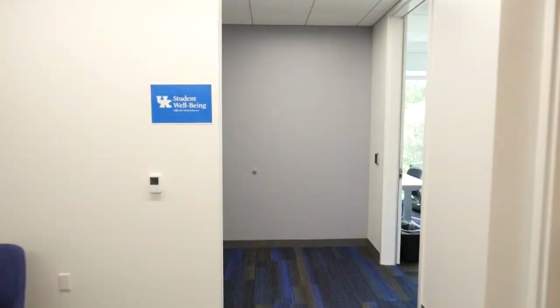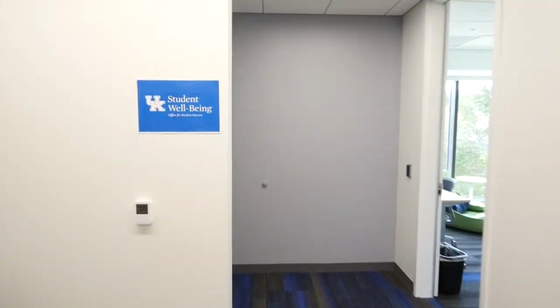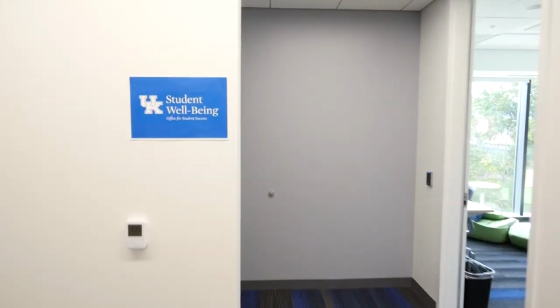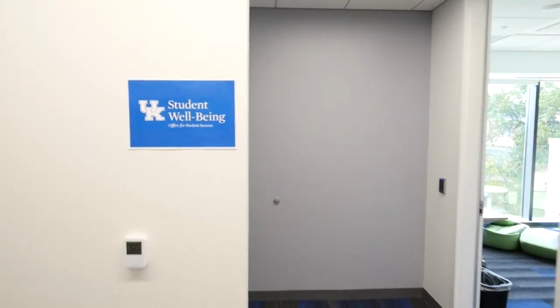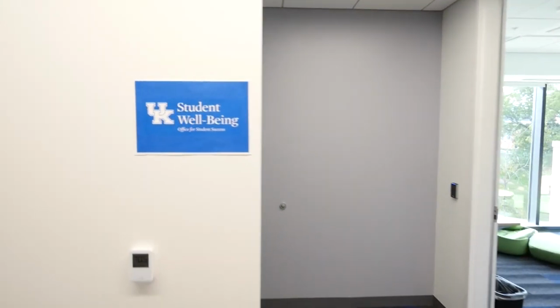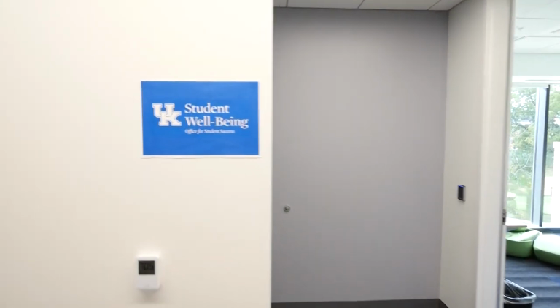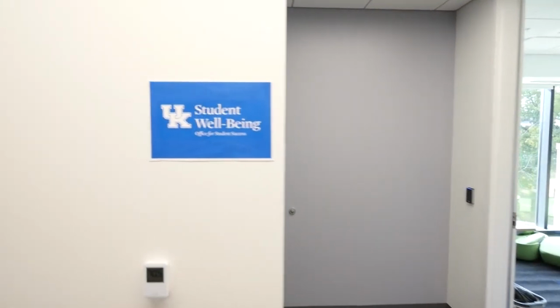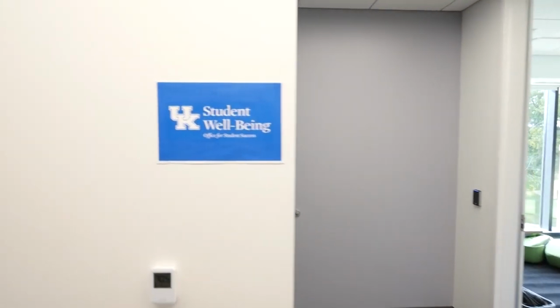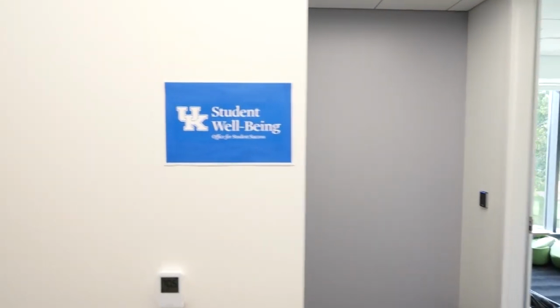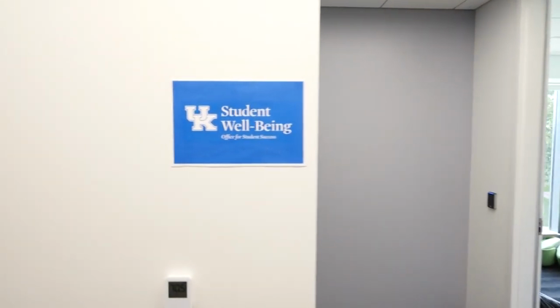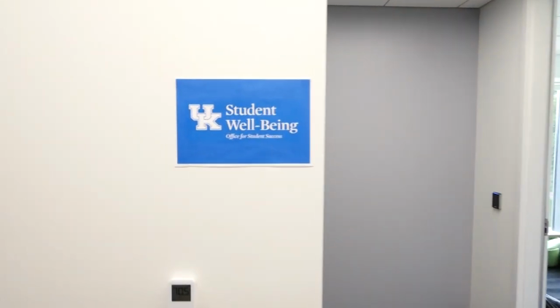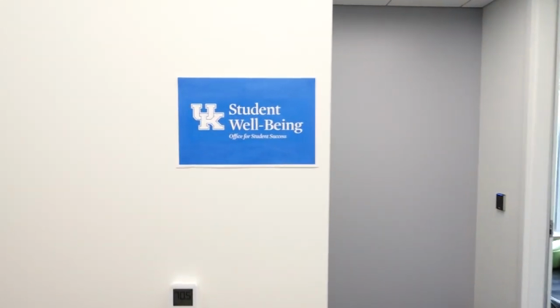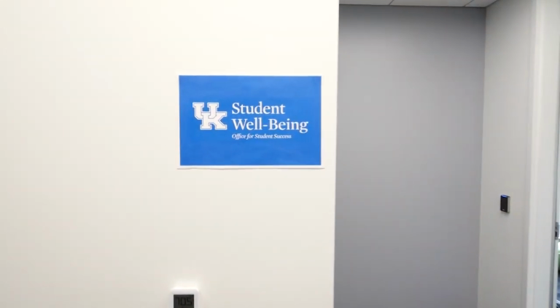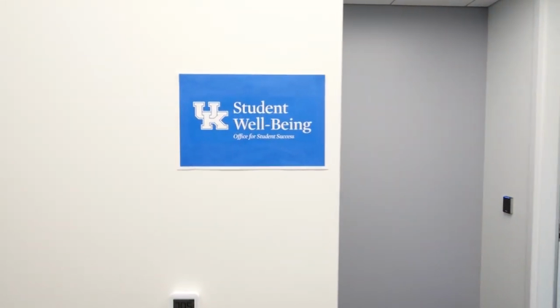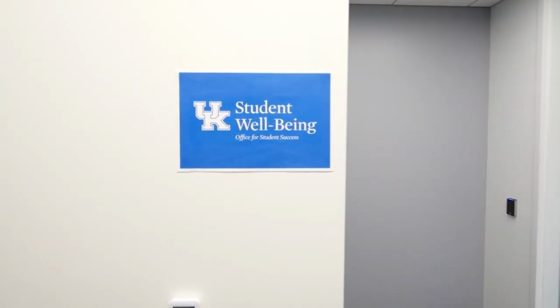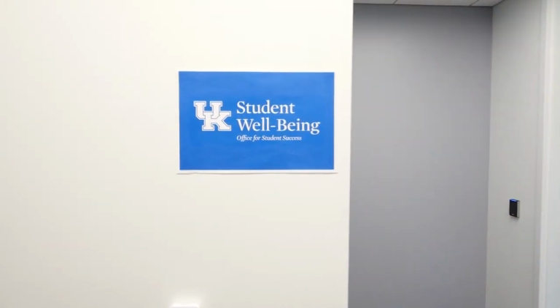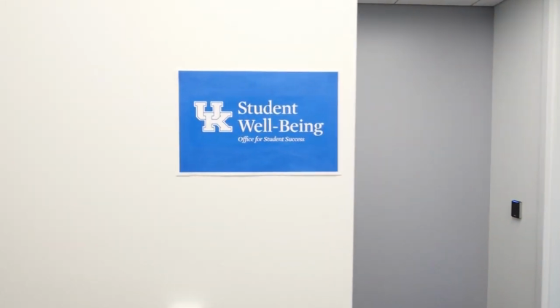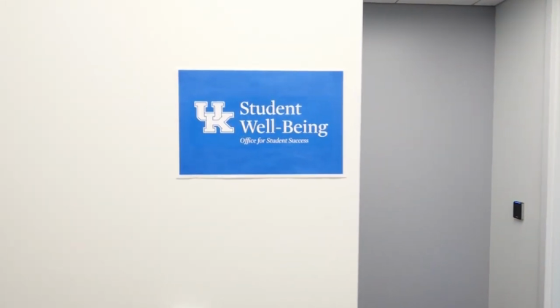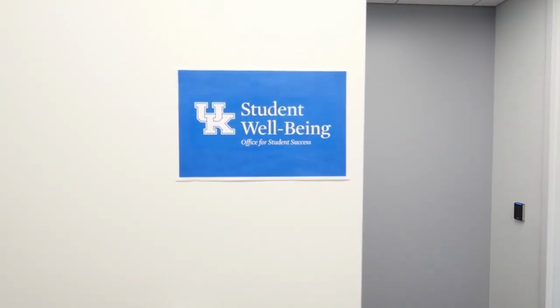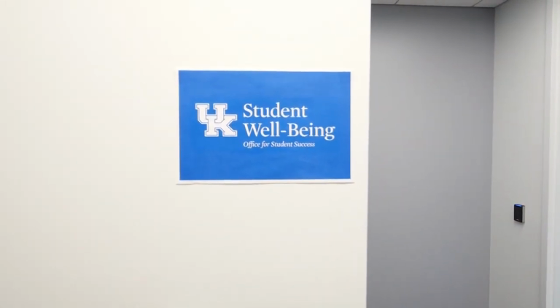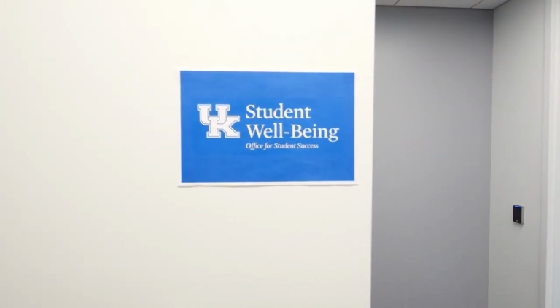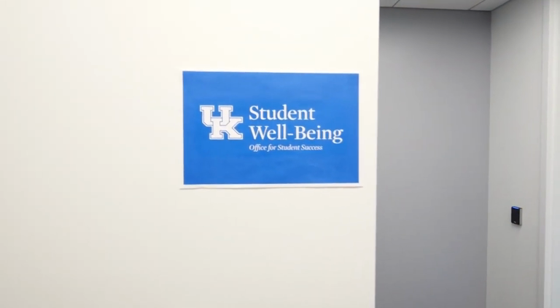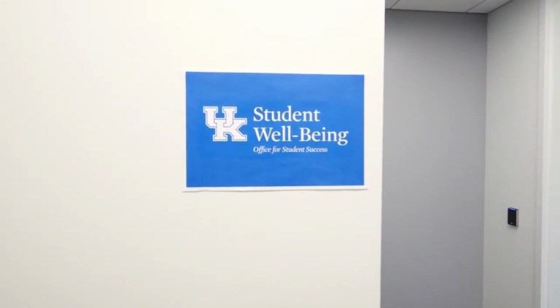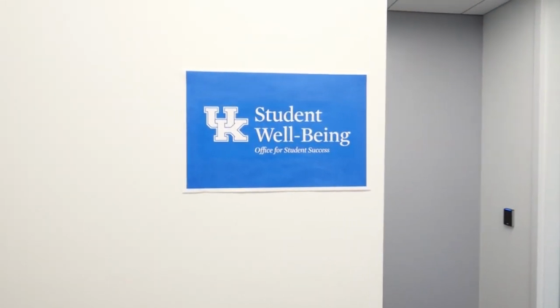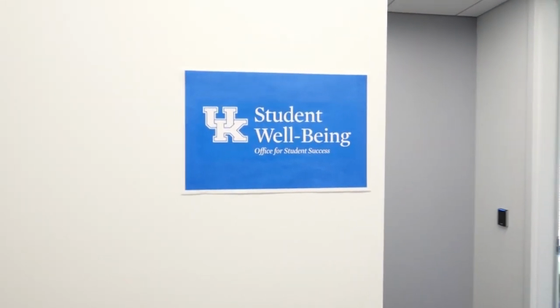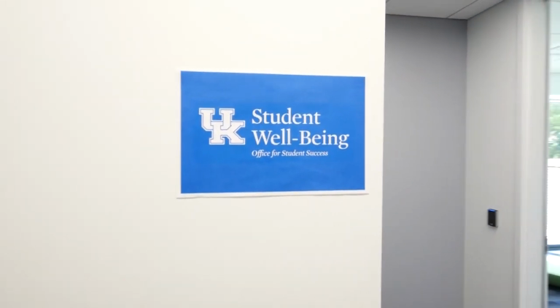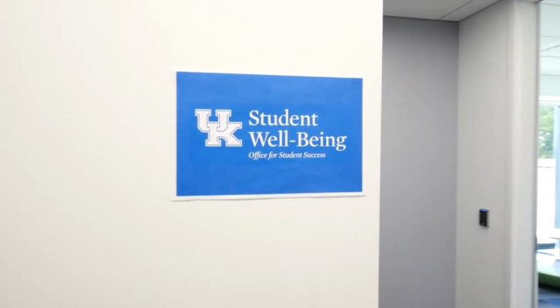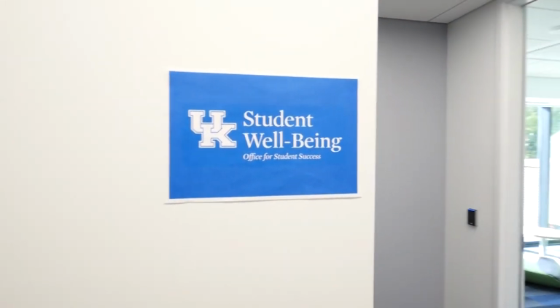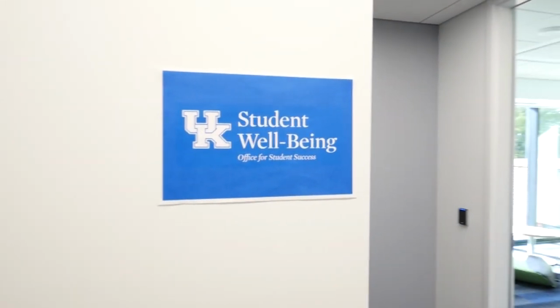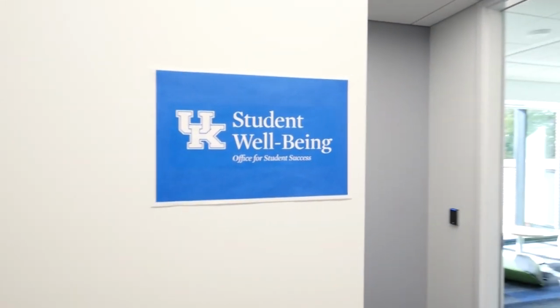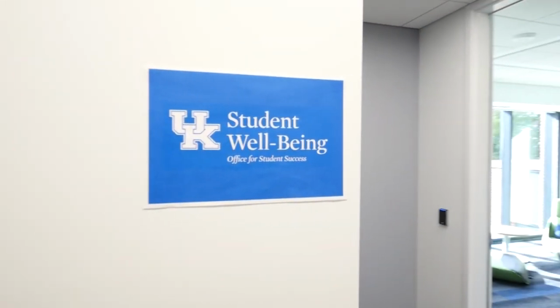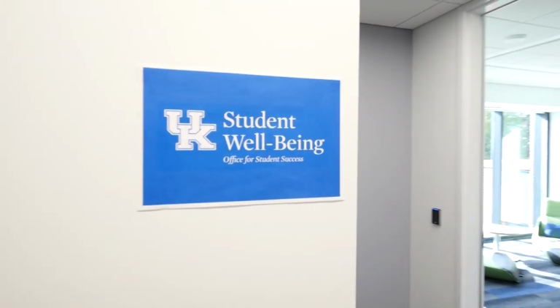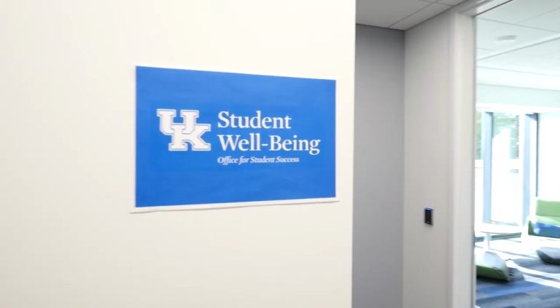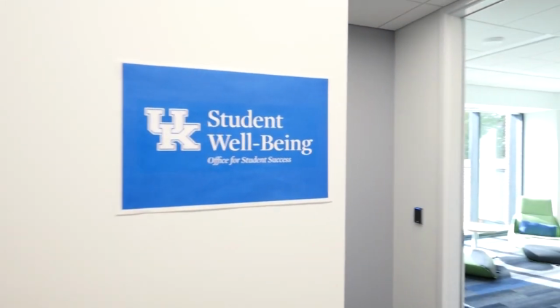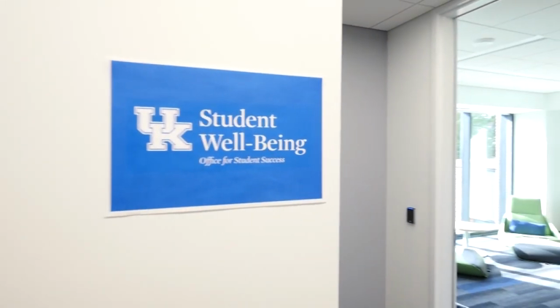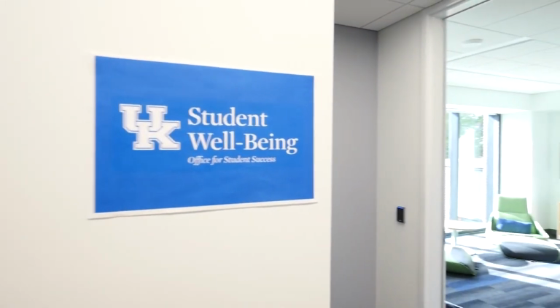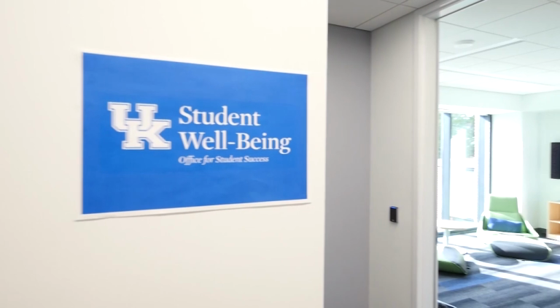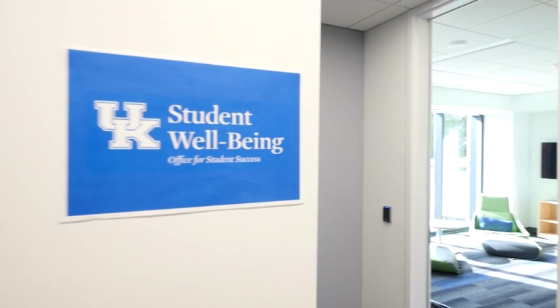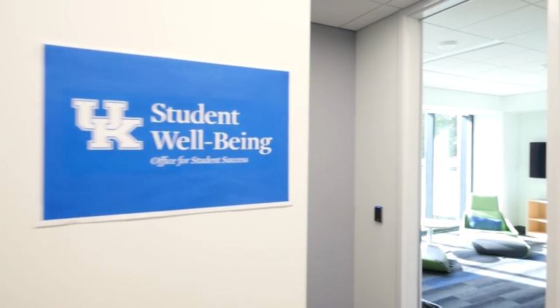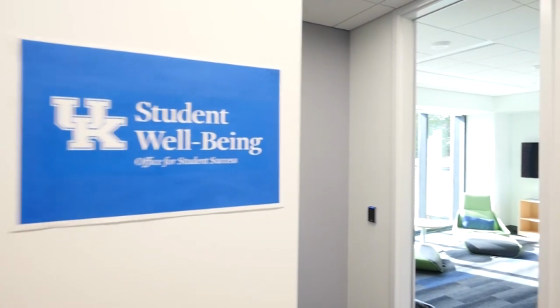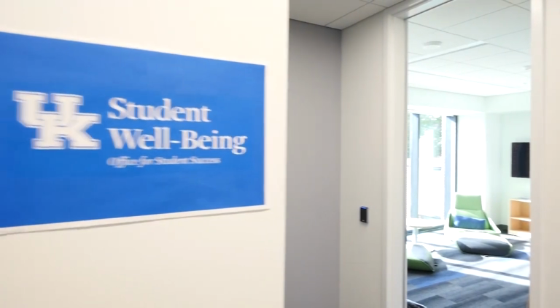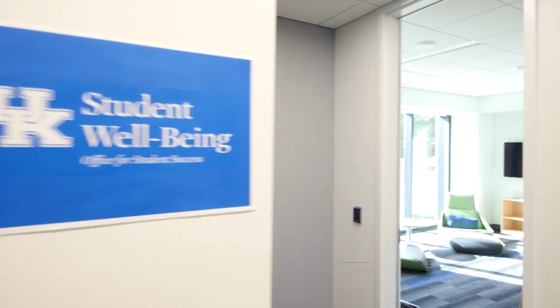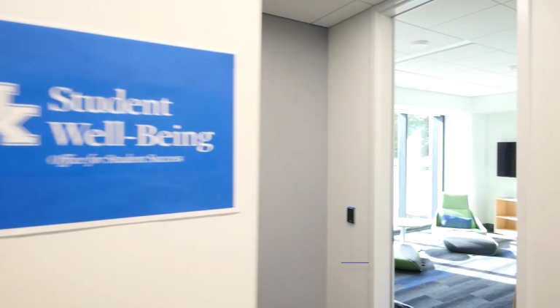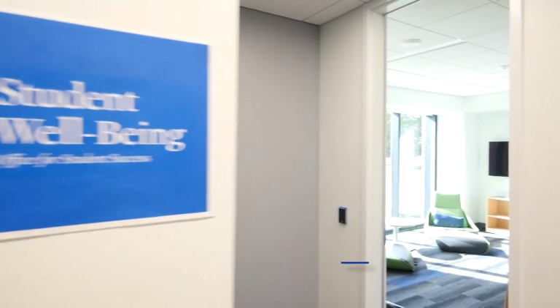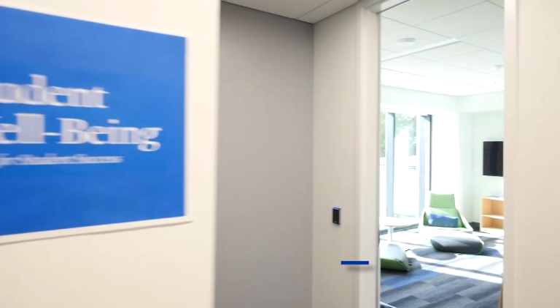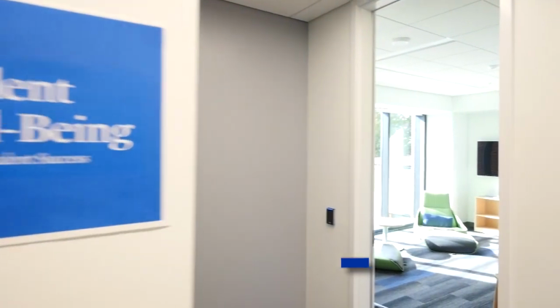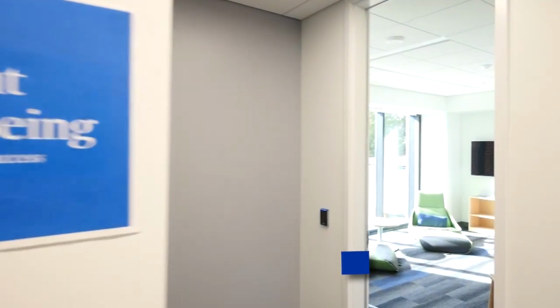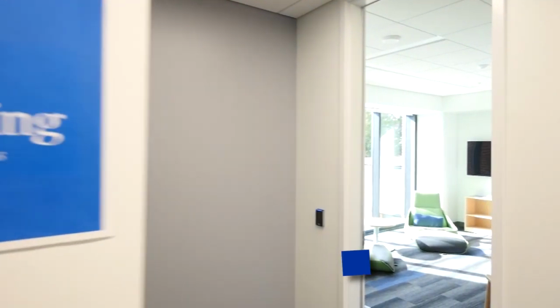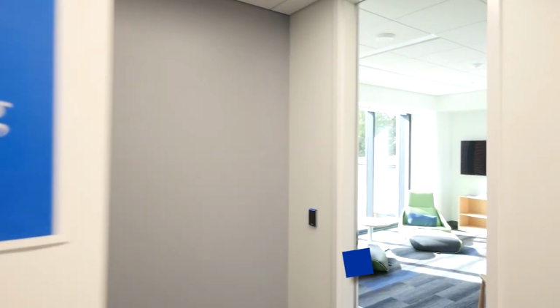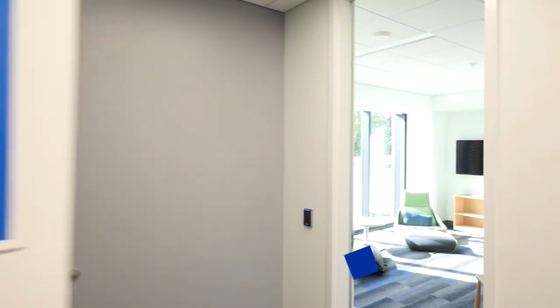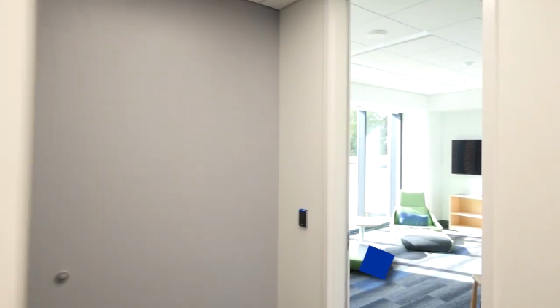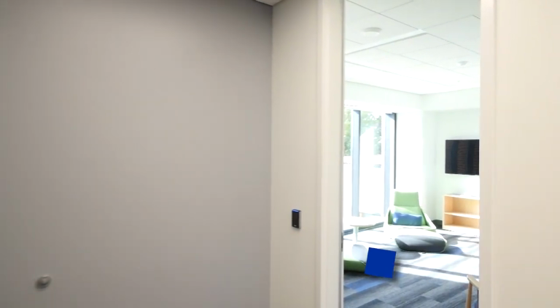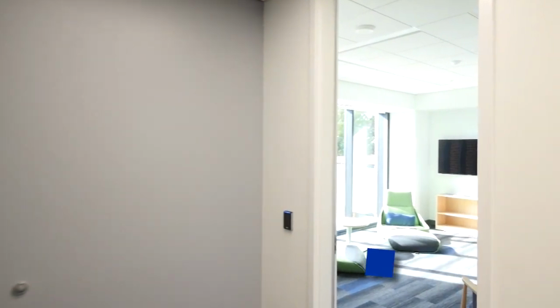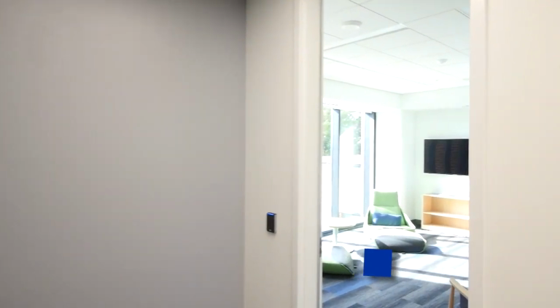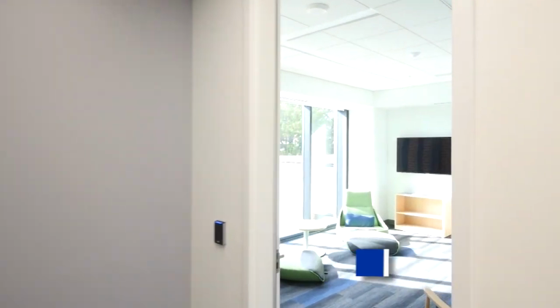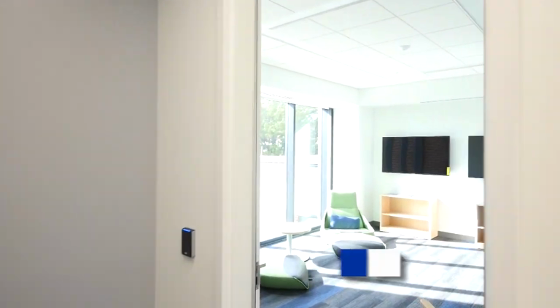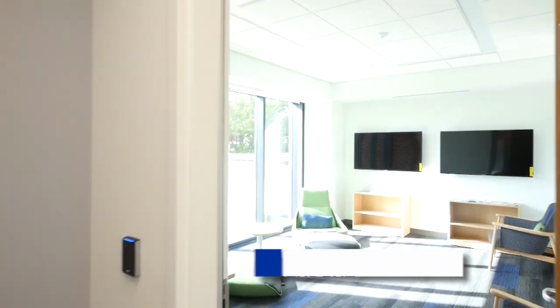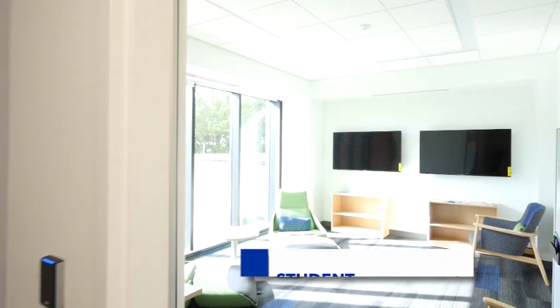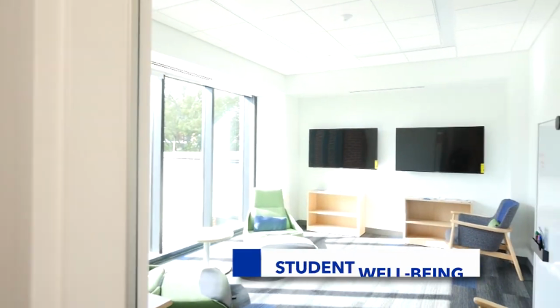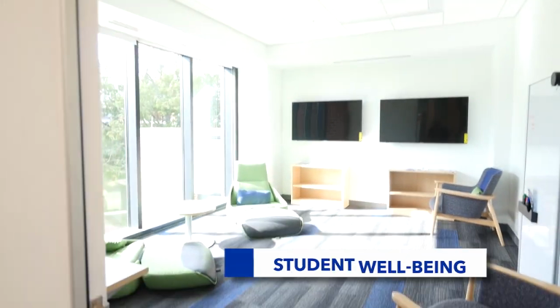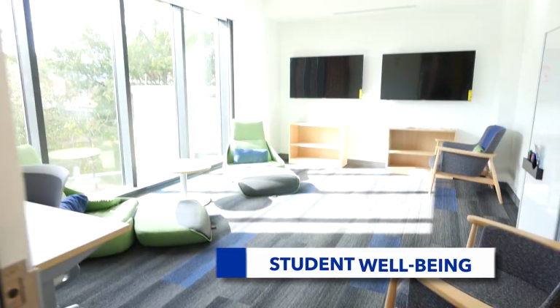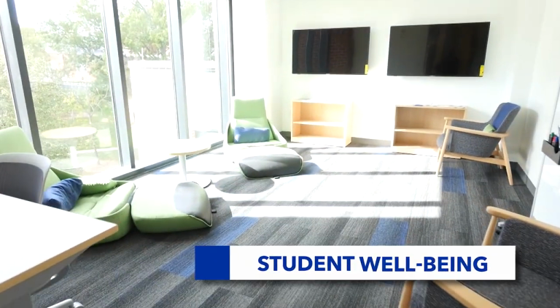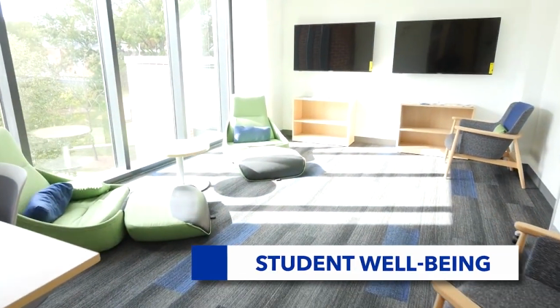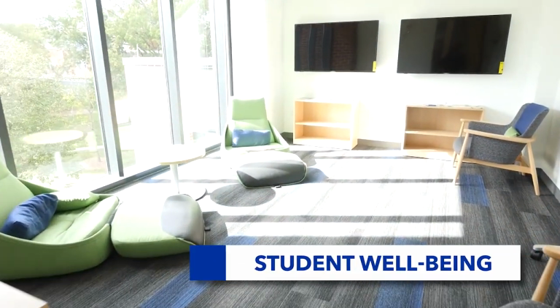If you're looking for a spot to practice mindfulness or take a break from the stress of schoolwork, this student well-being space is just for you.